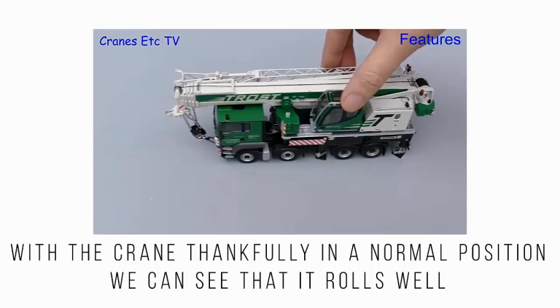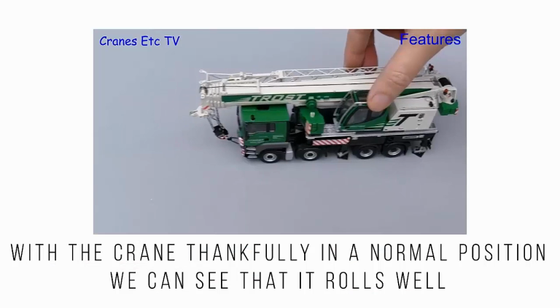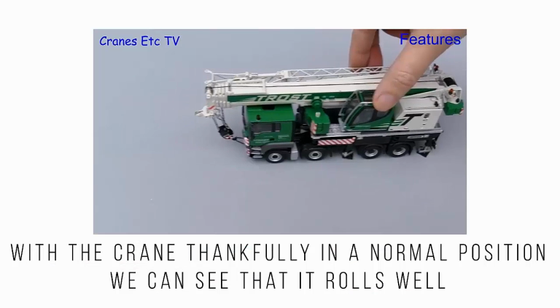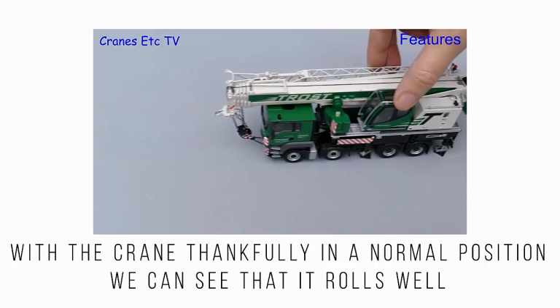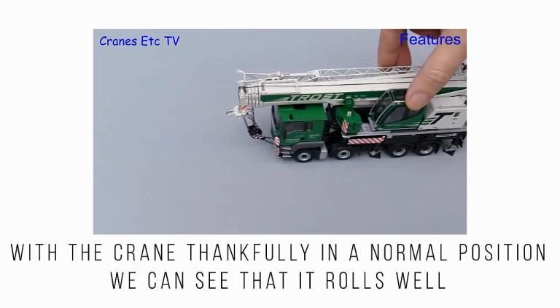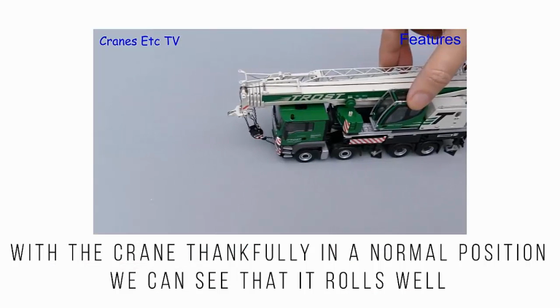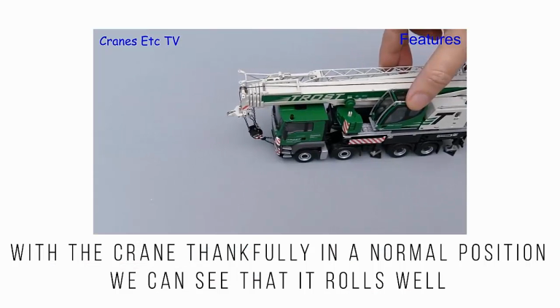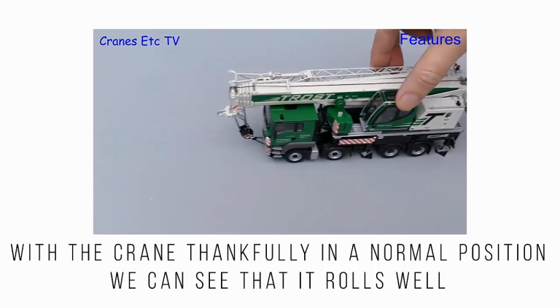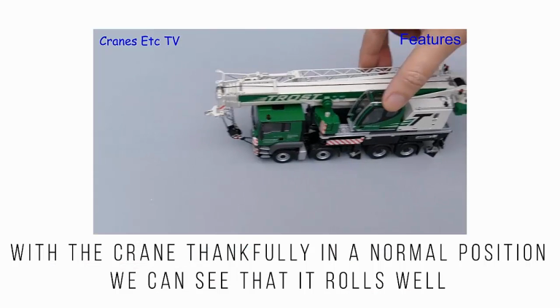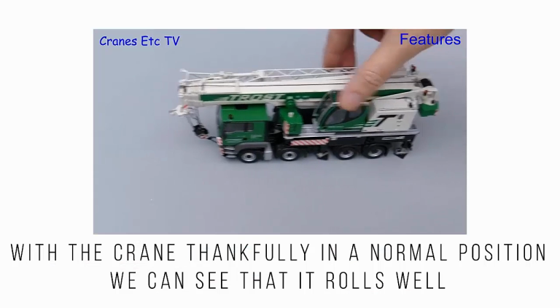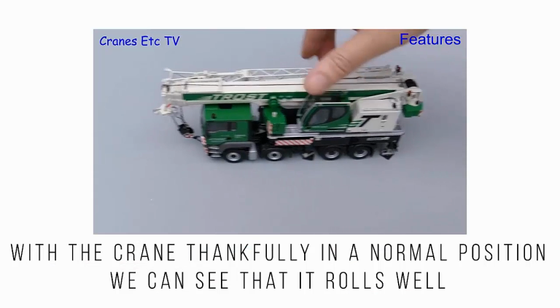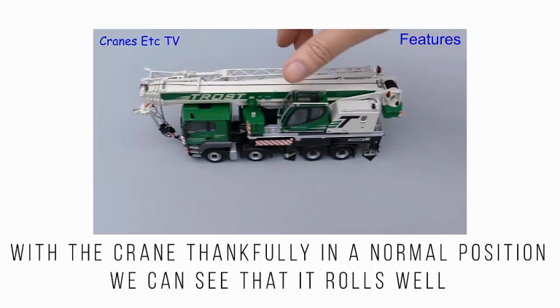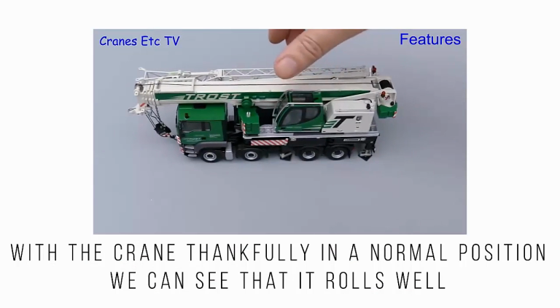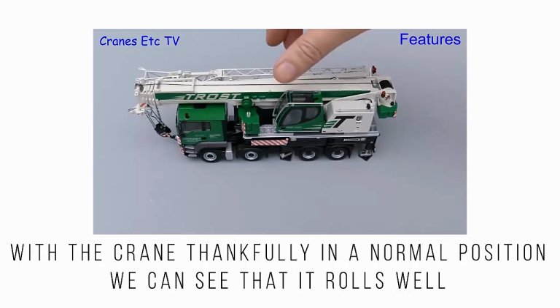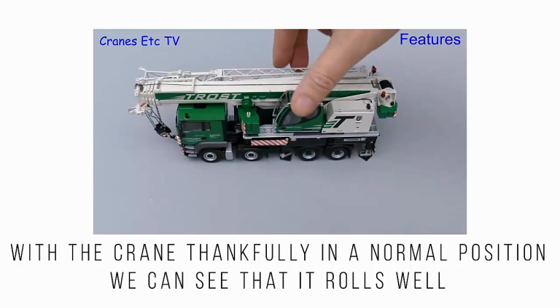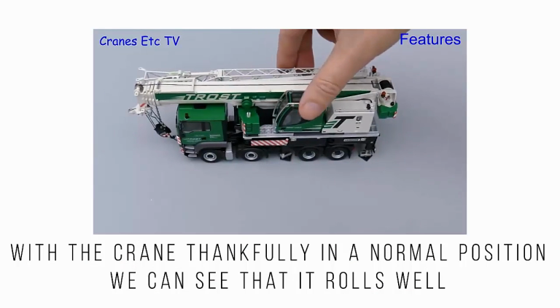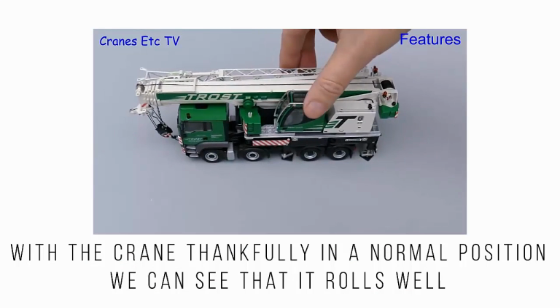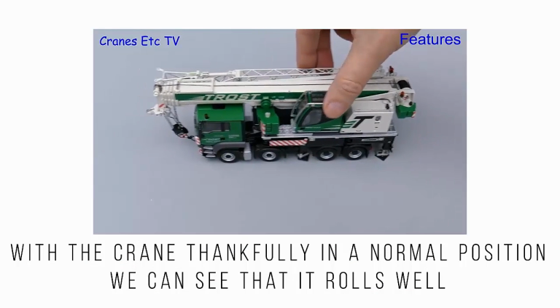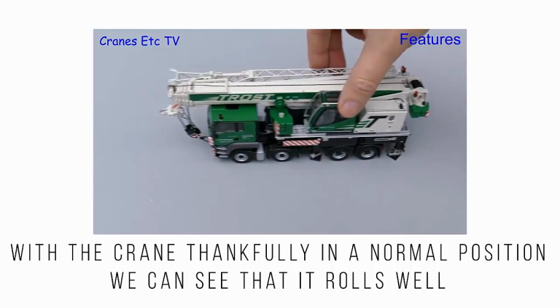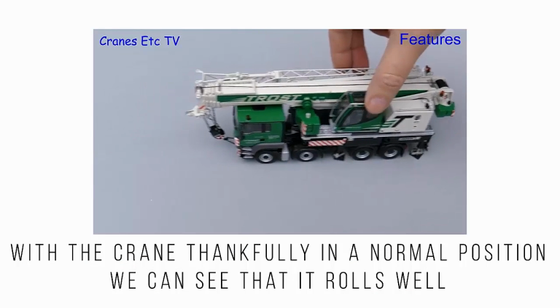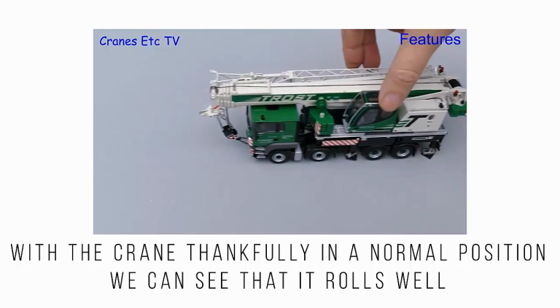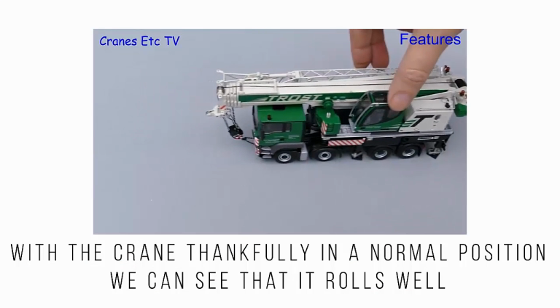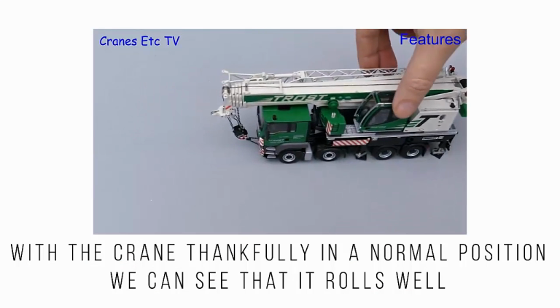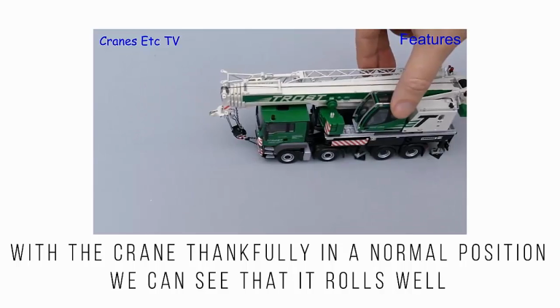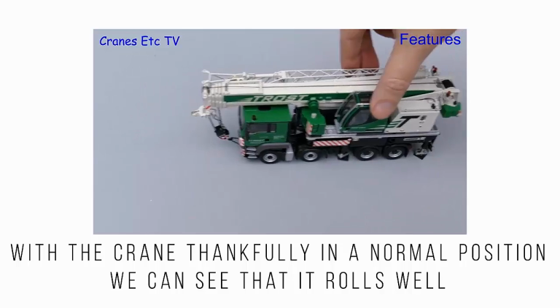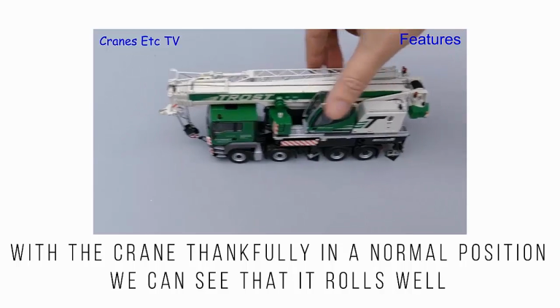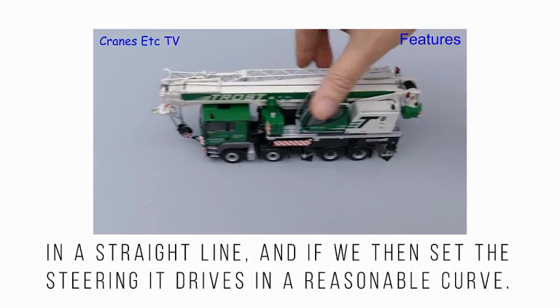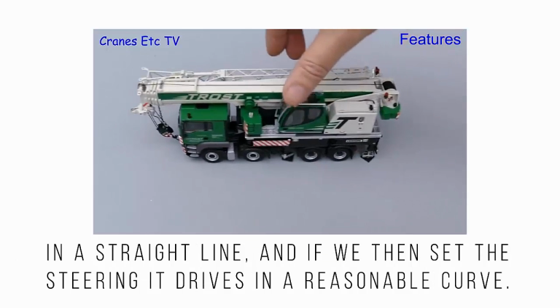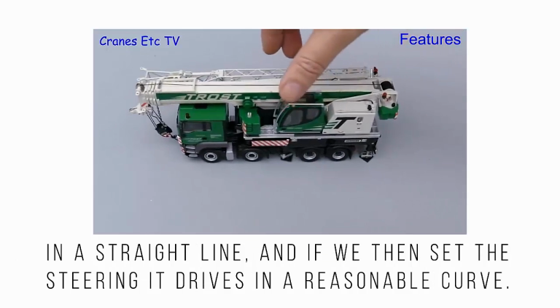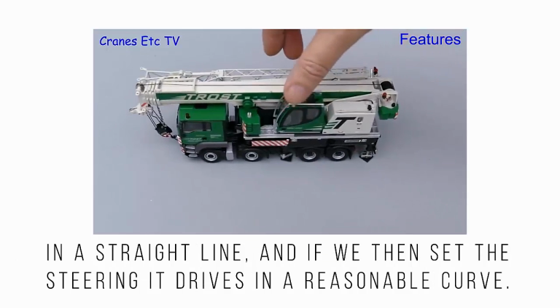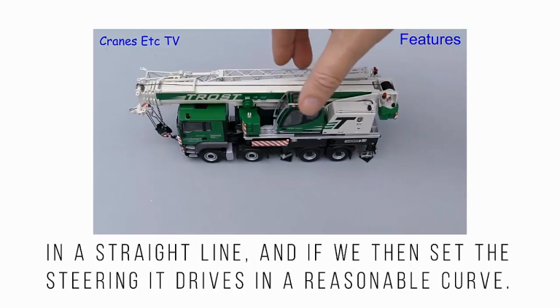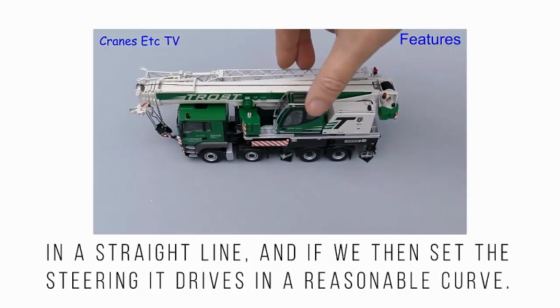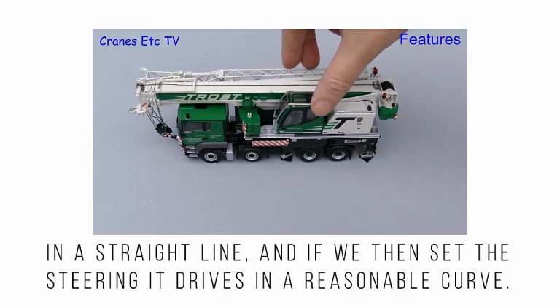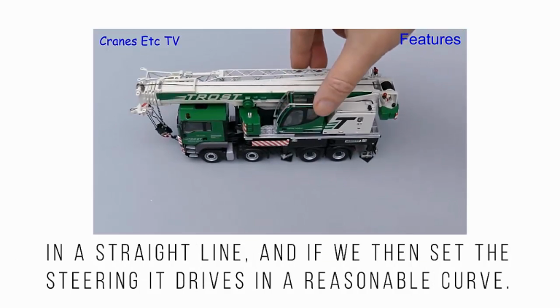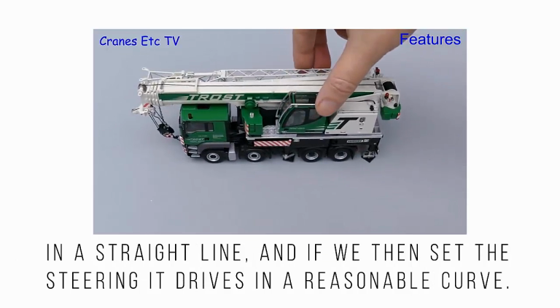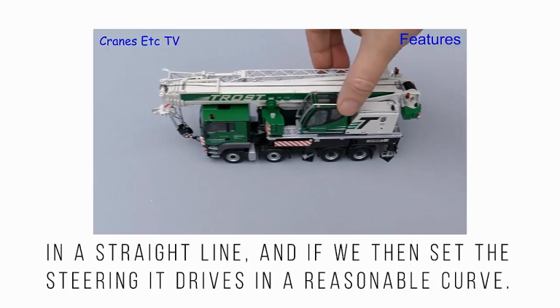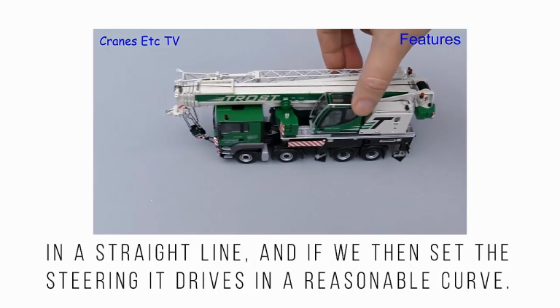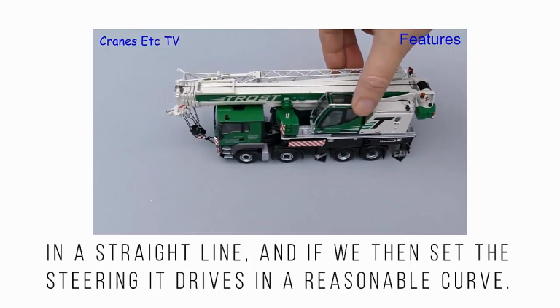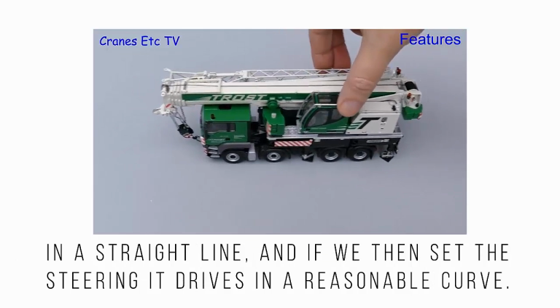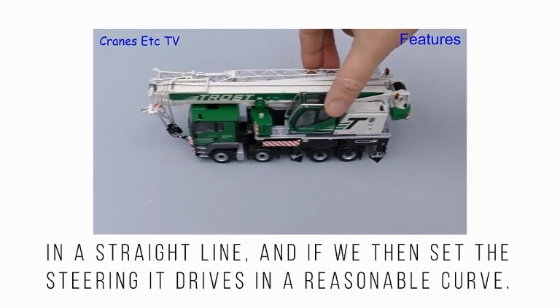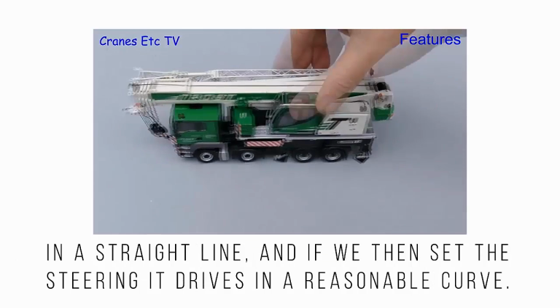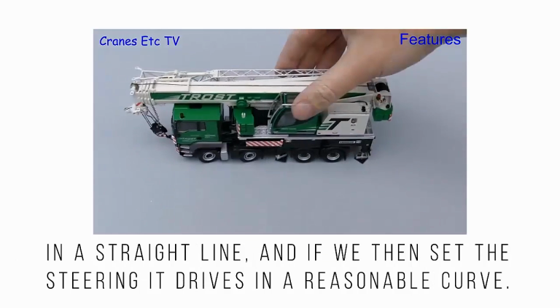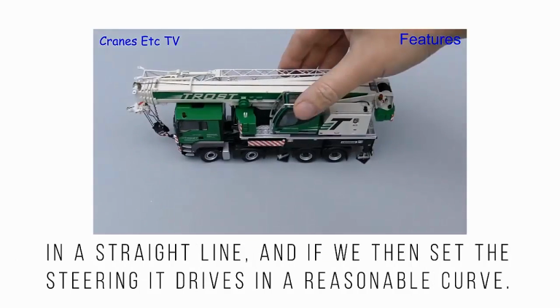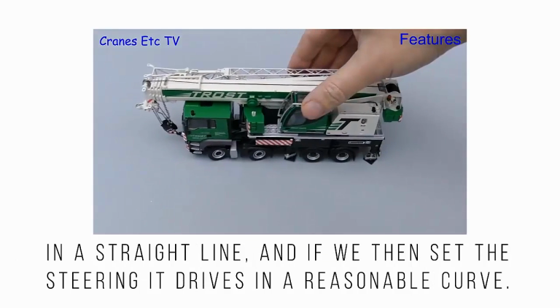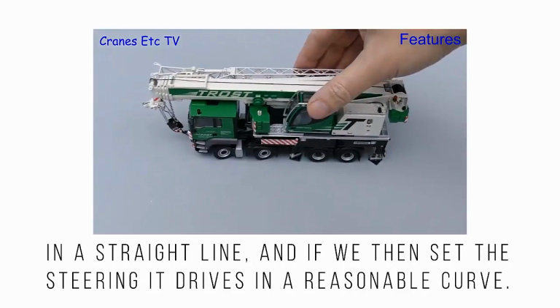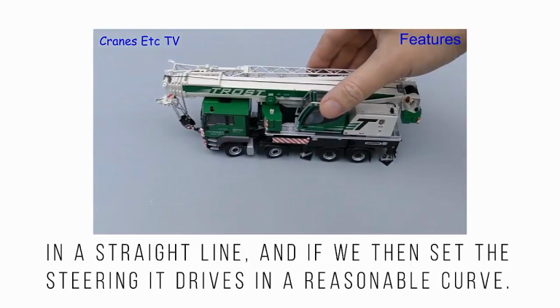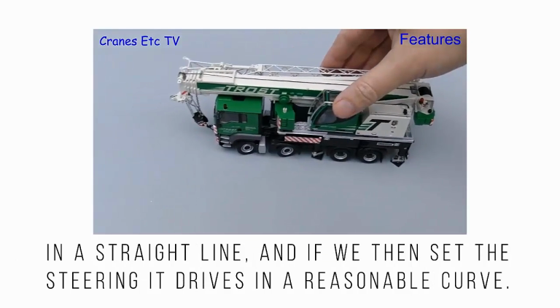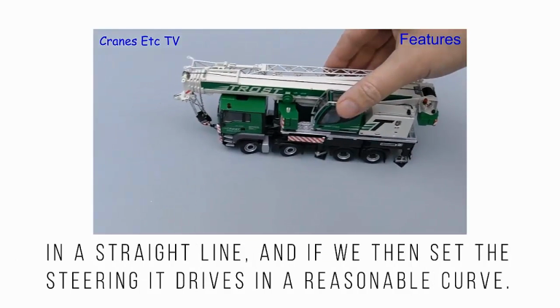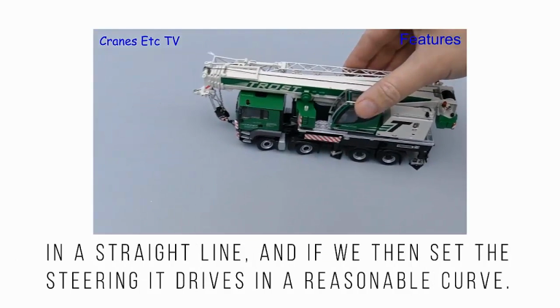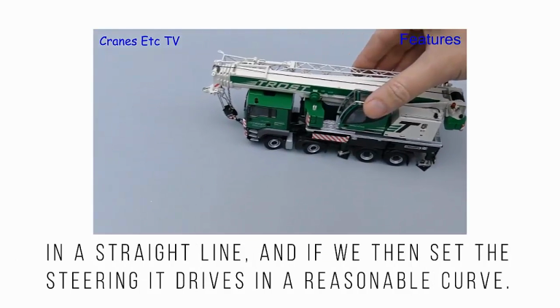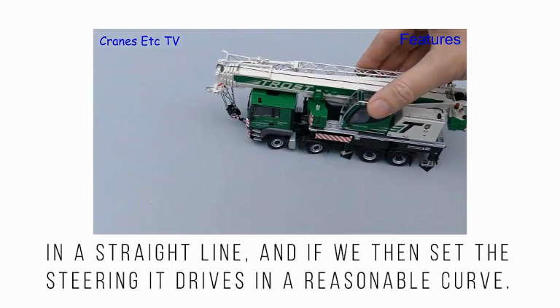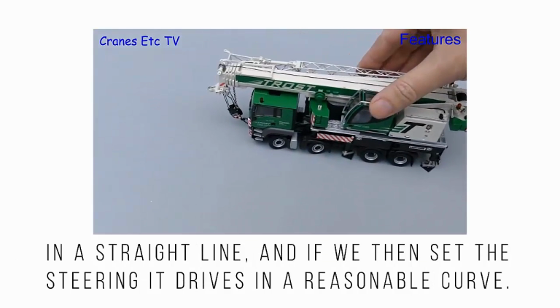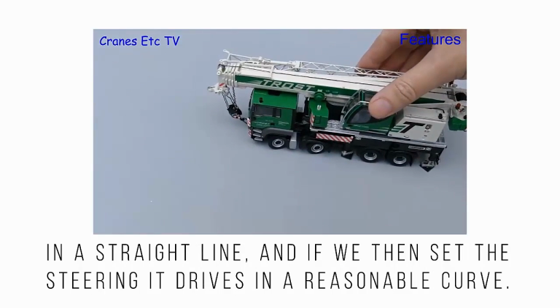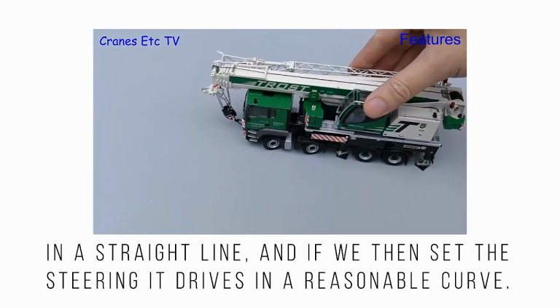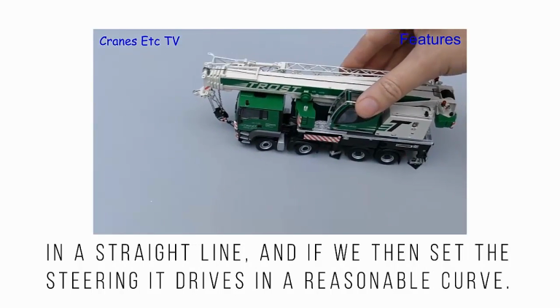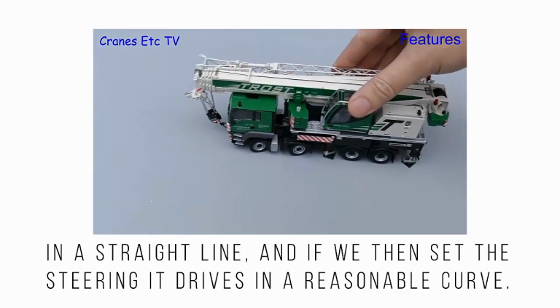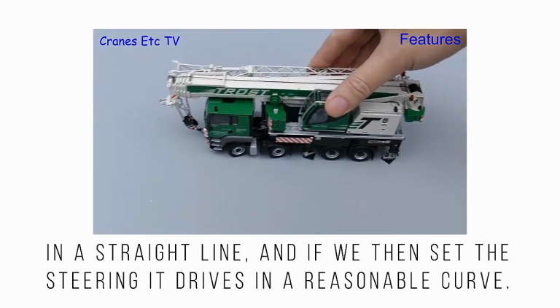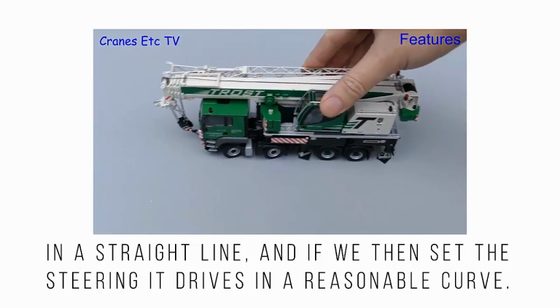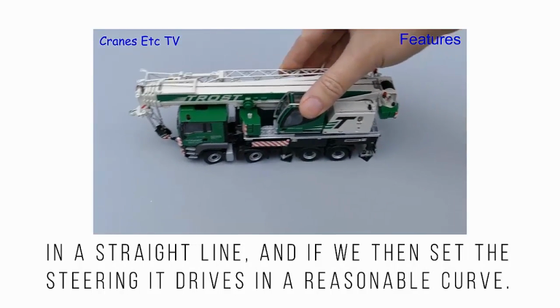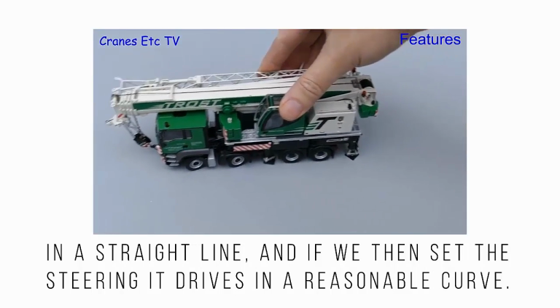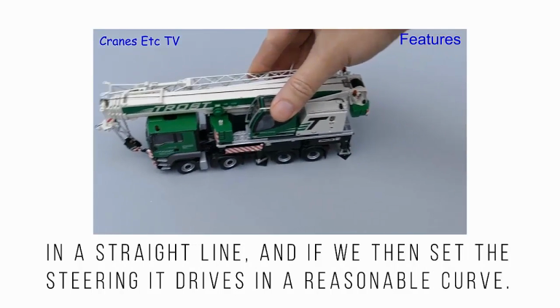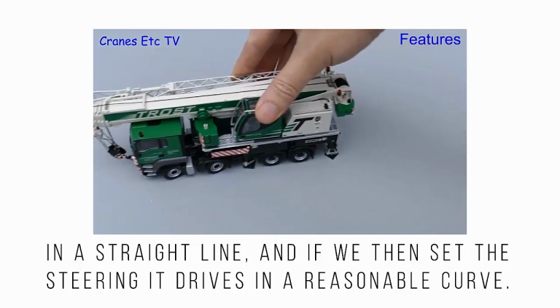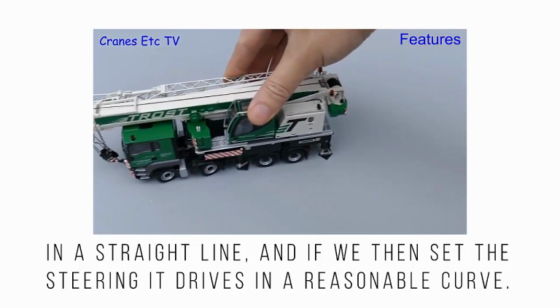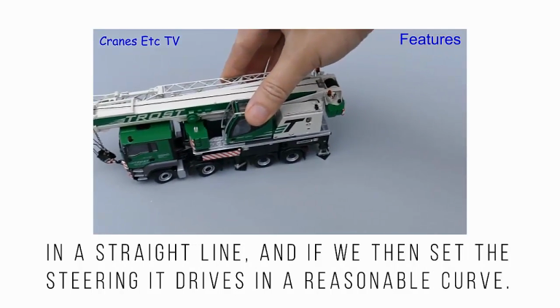With the crane thankfully in a normal position, we can see that it rolls well in a straight line, and if we then set the steering it drives in a reasonable curve.